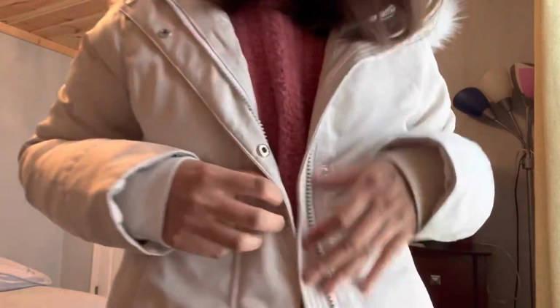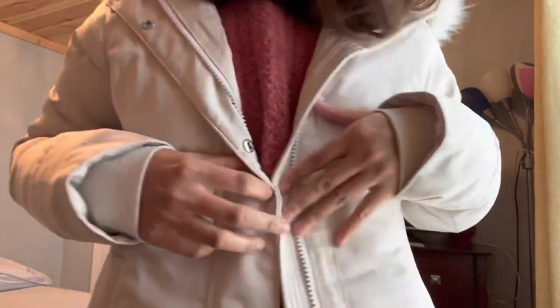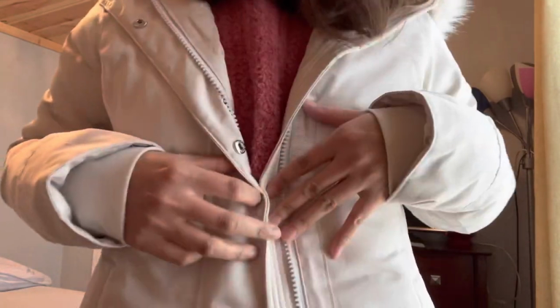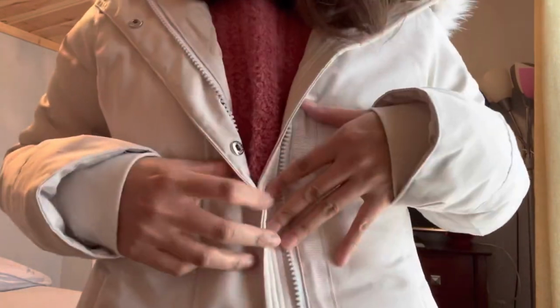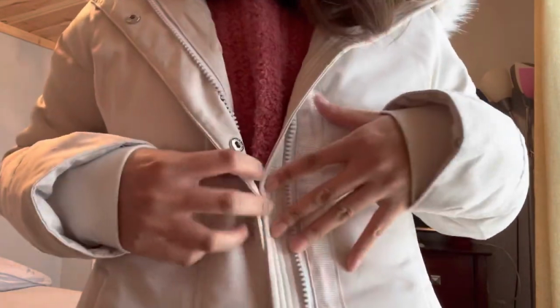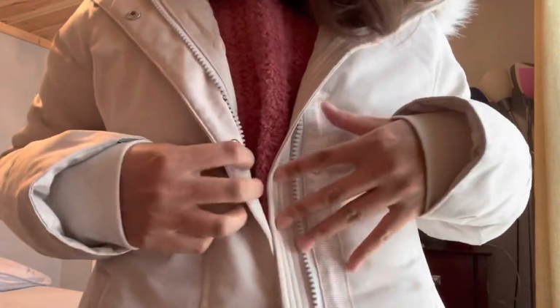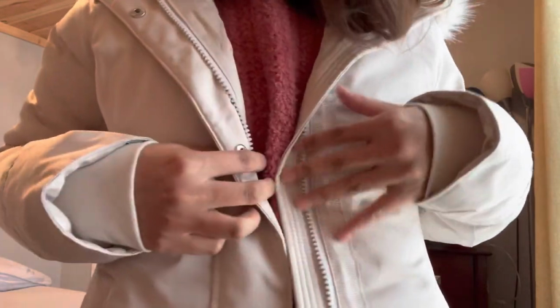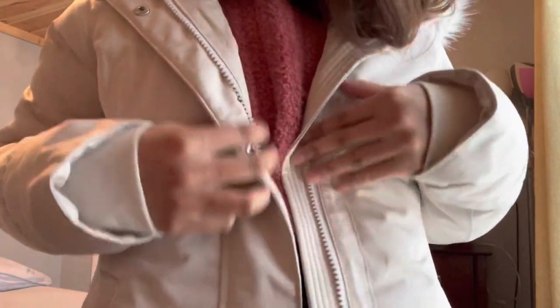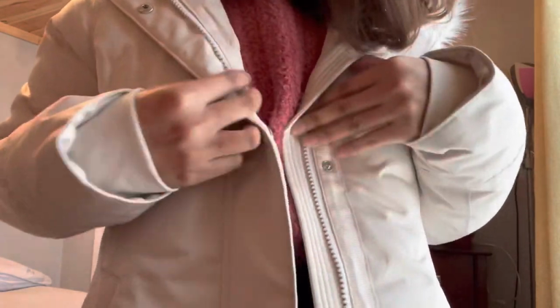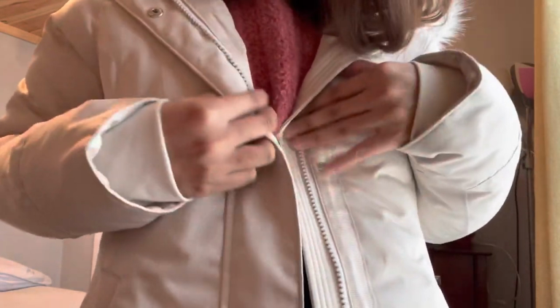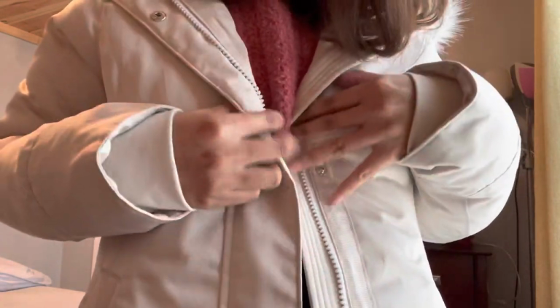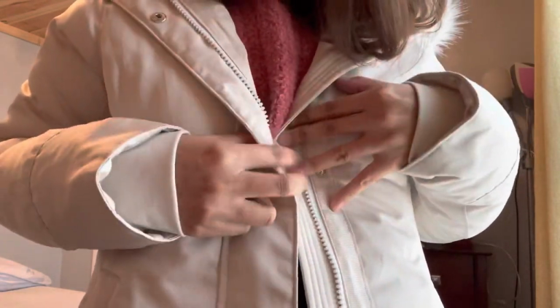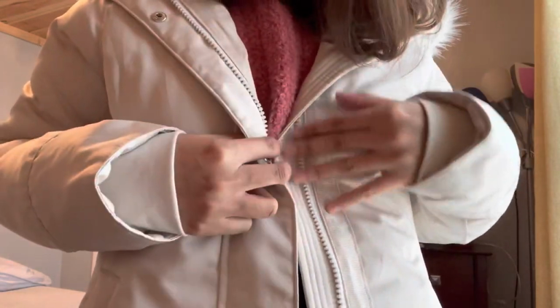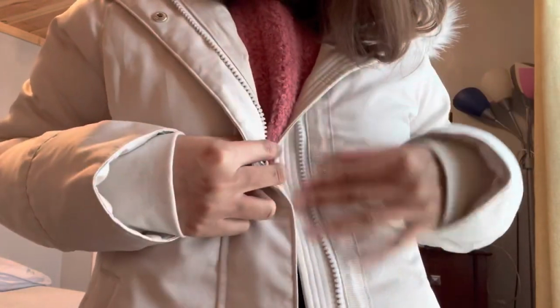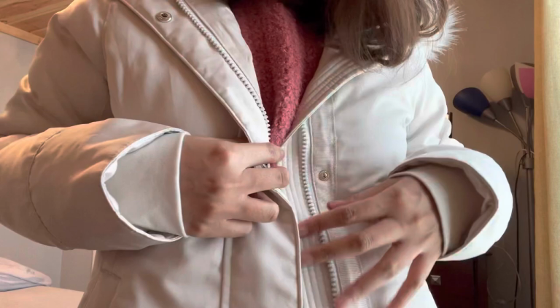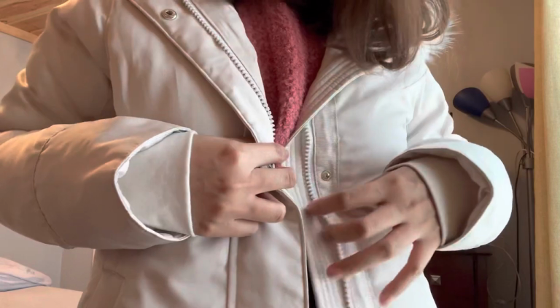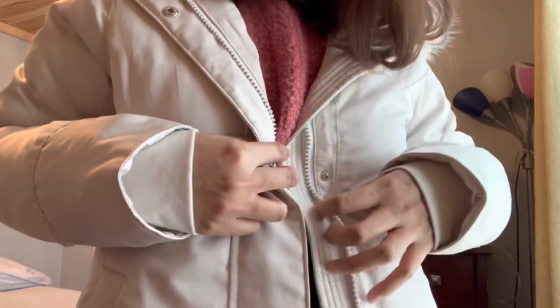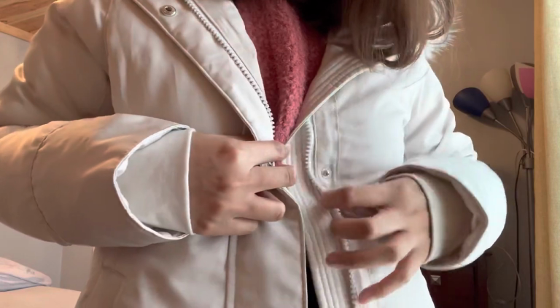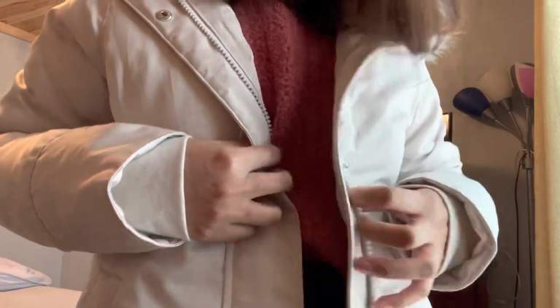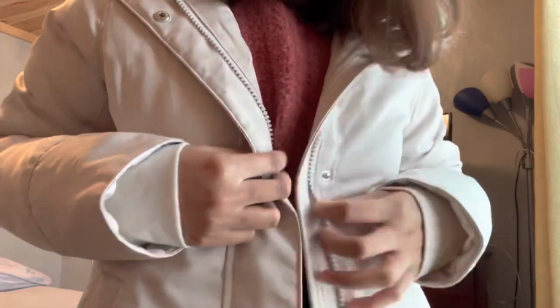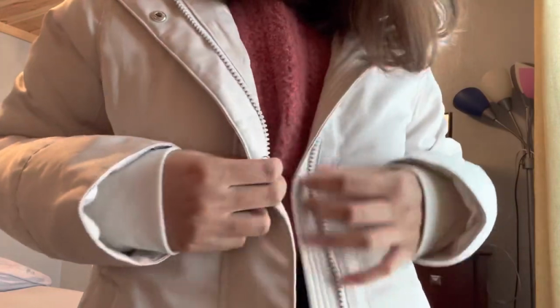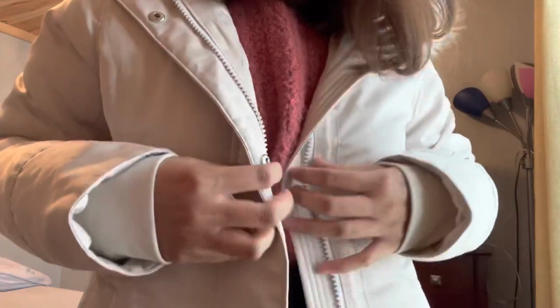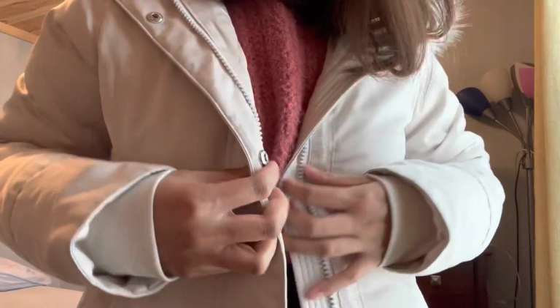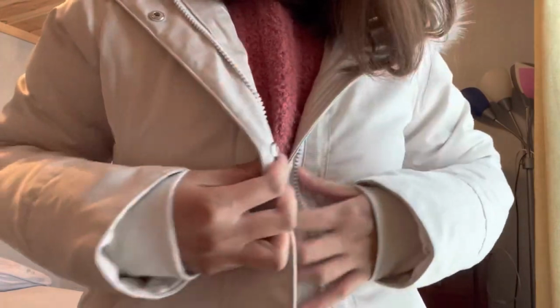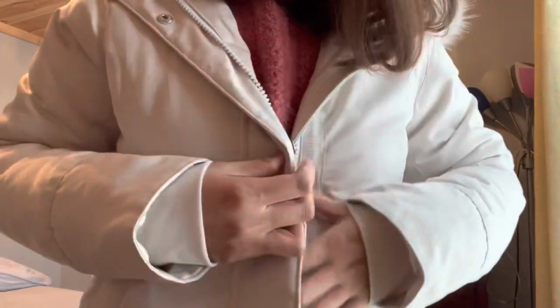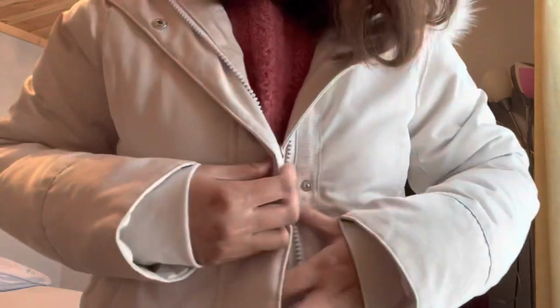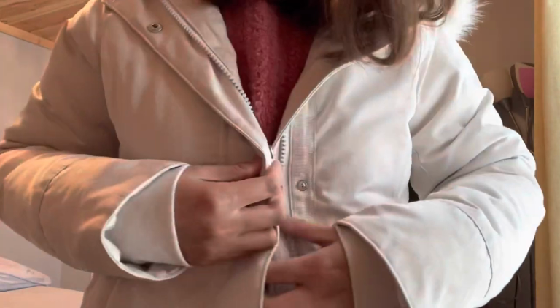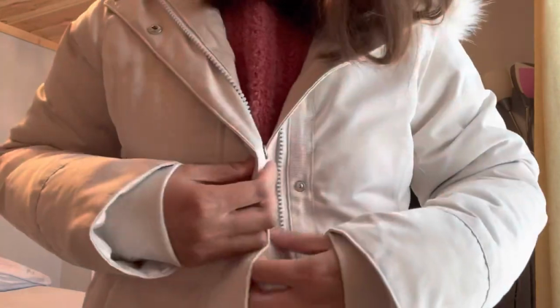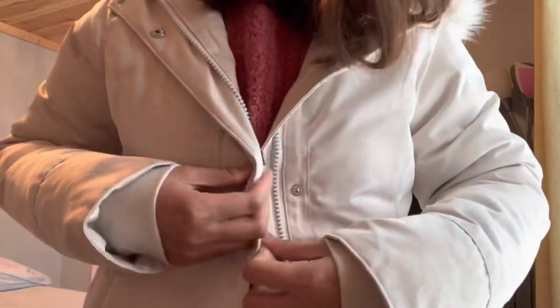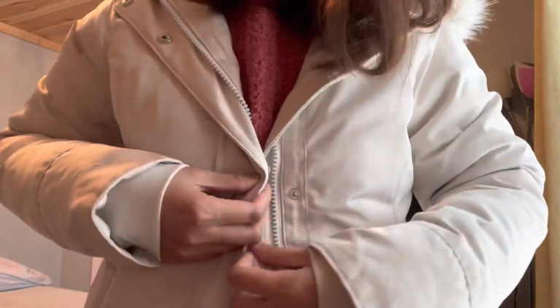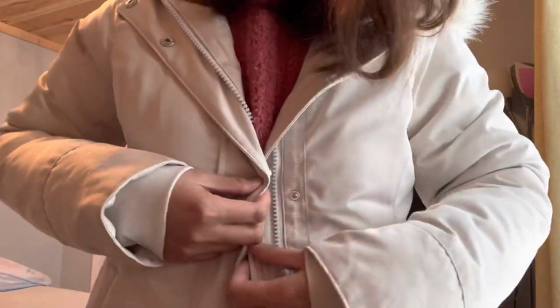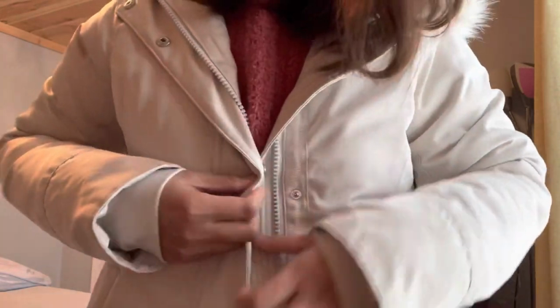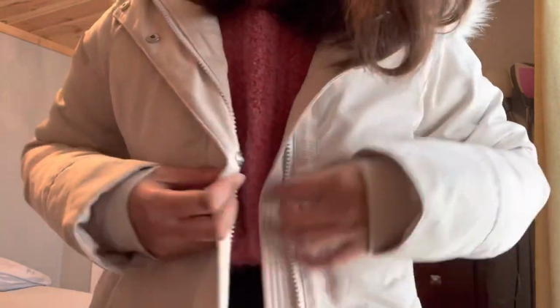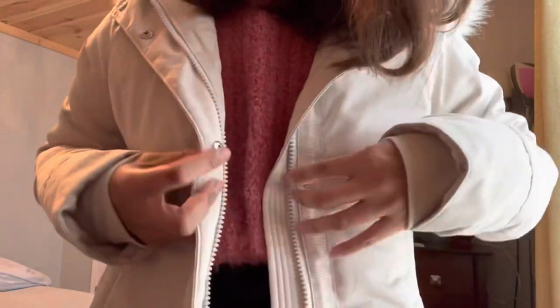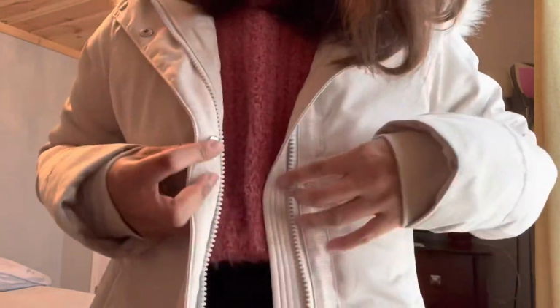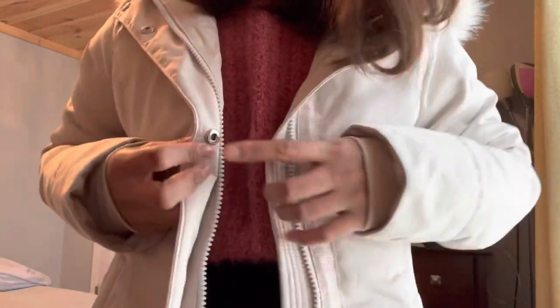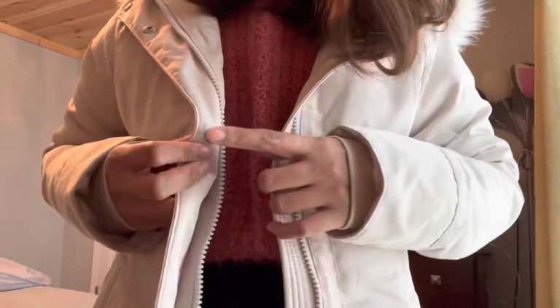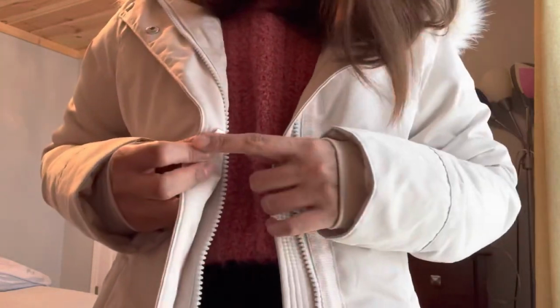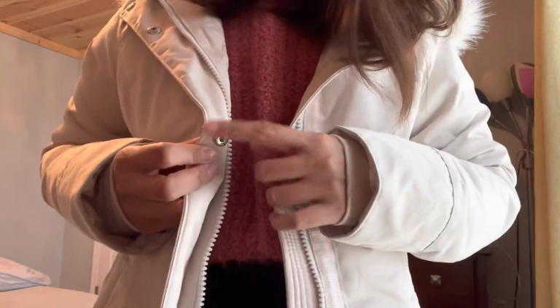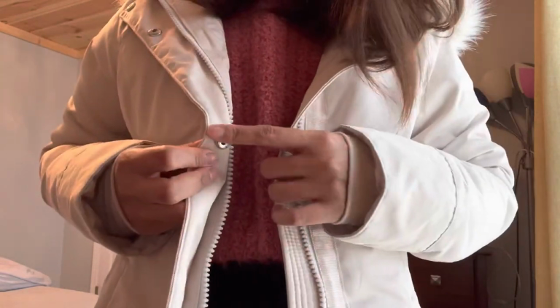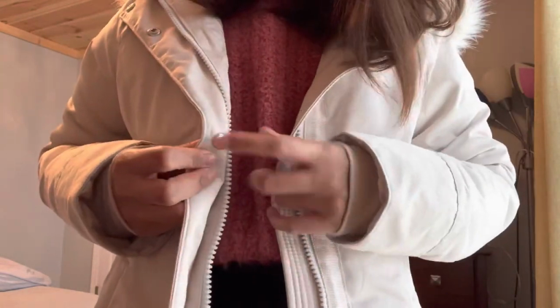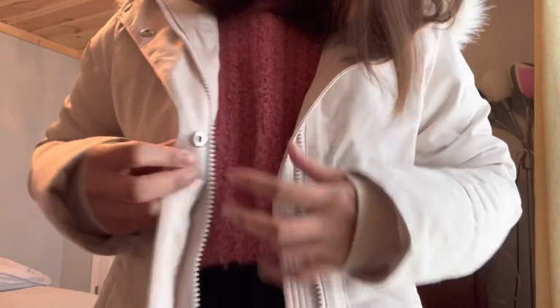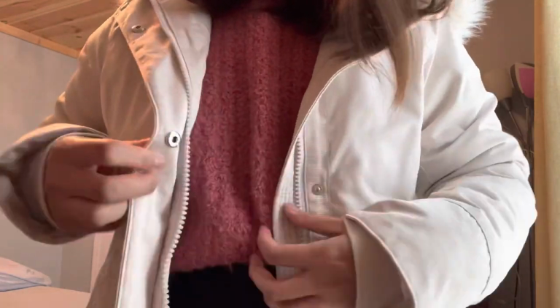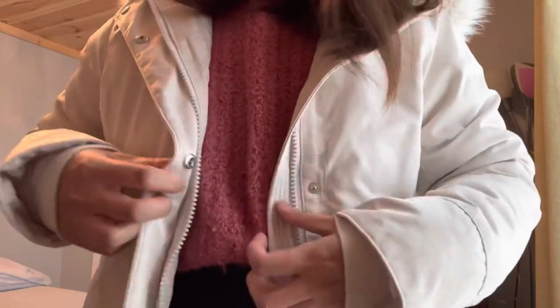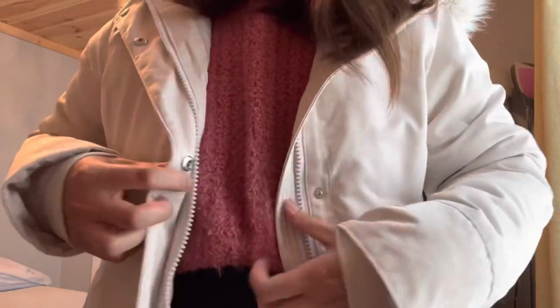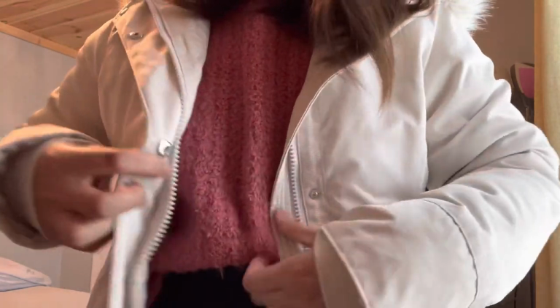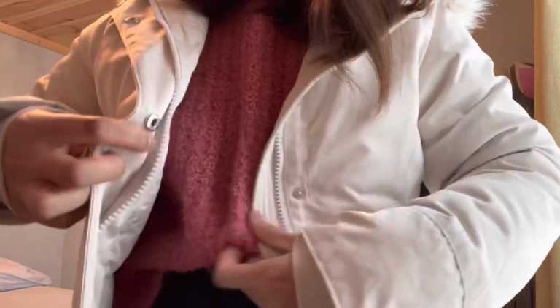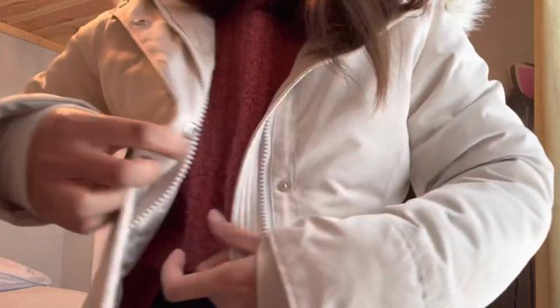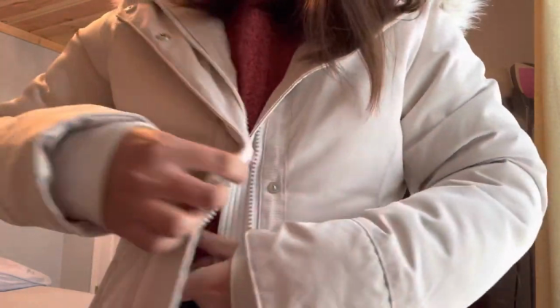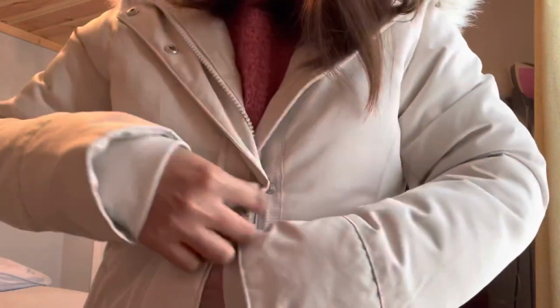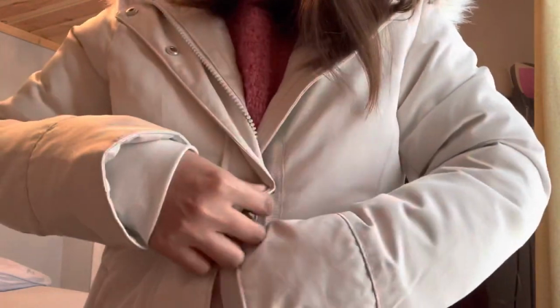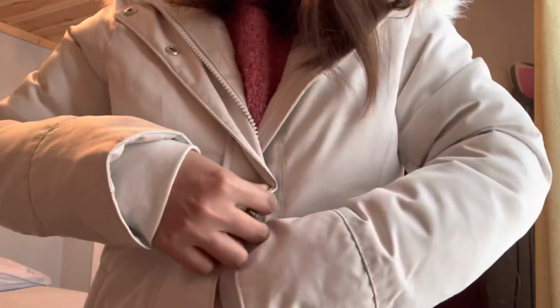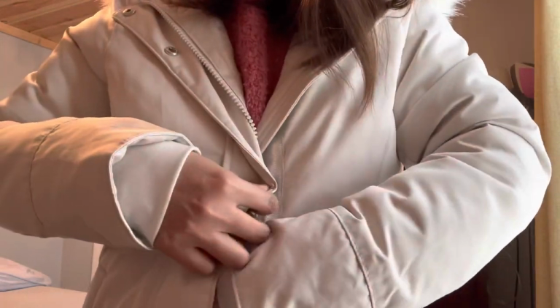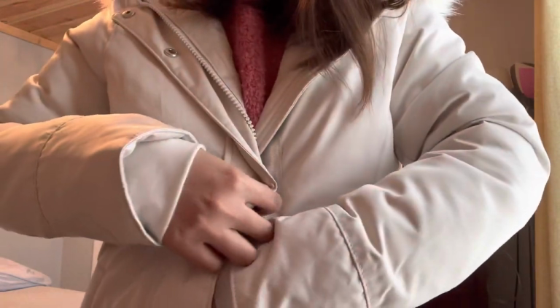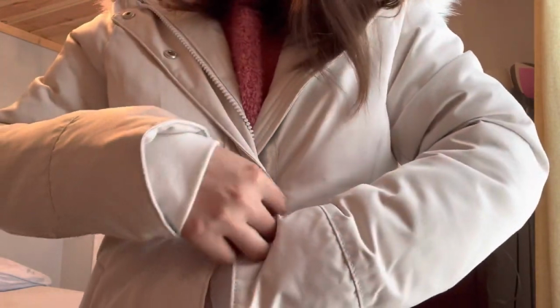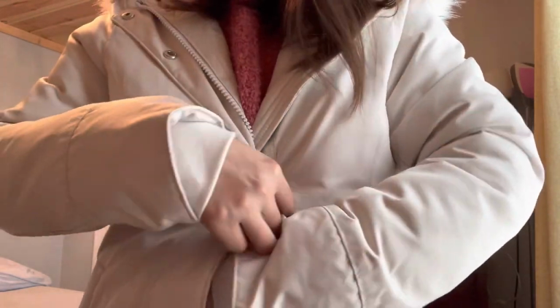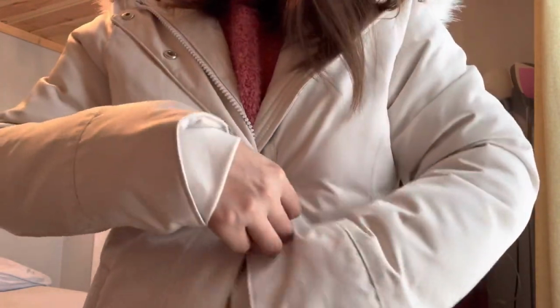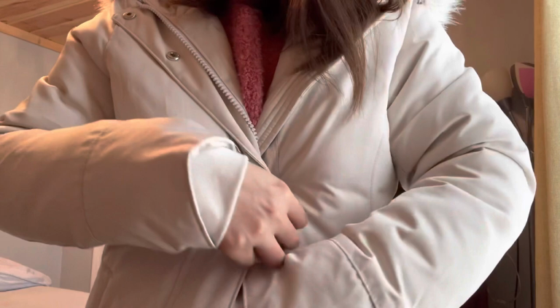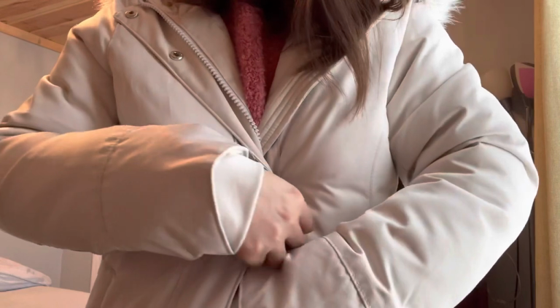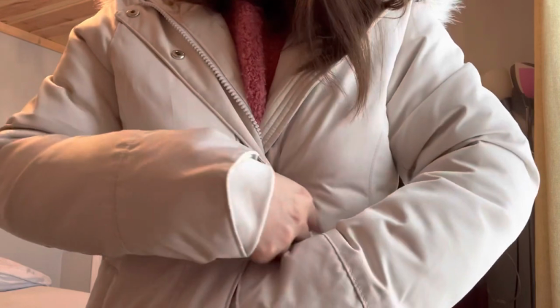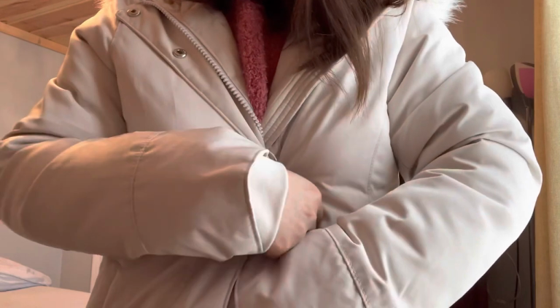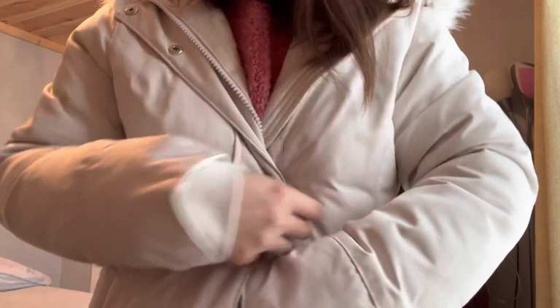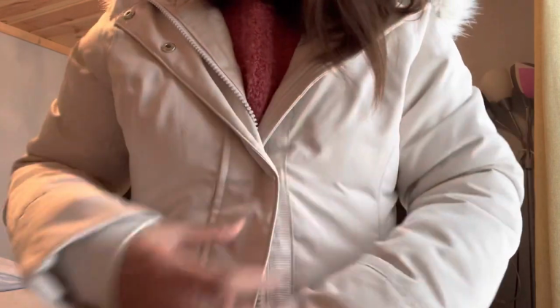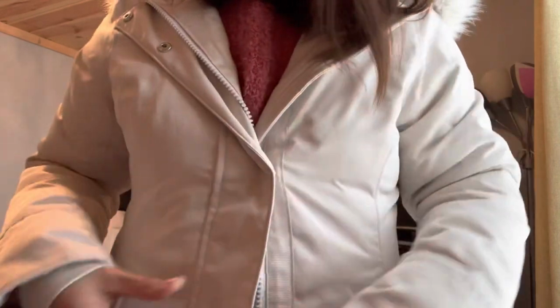It comes with two zipper closures — you just clip it like that.